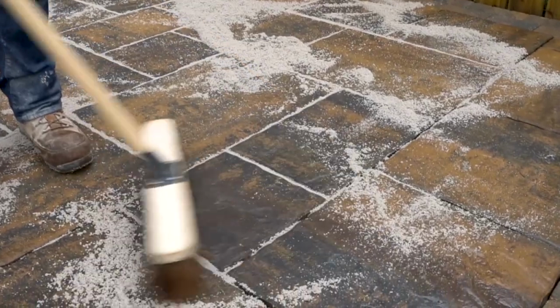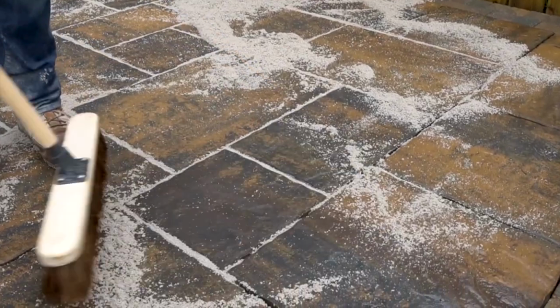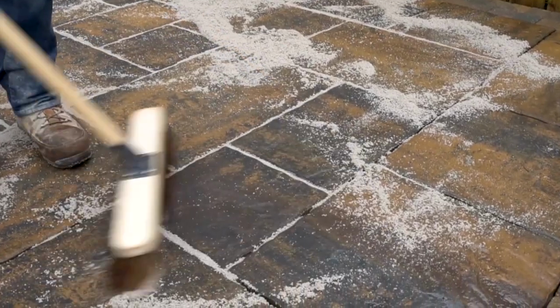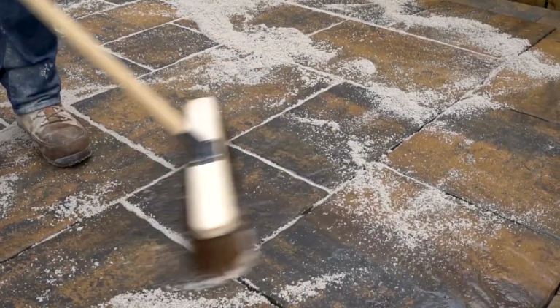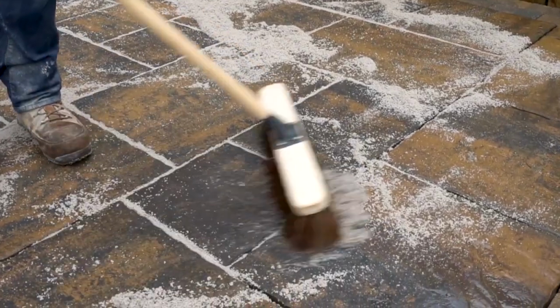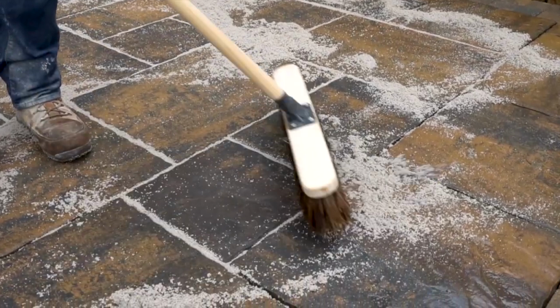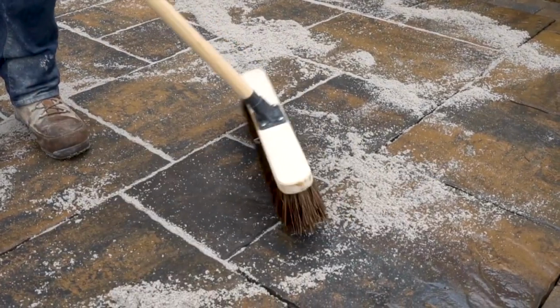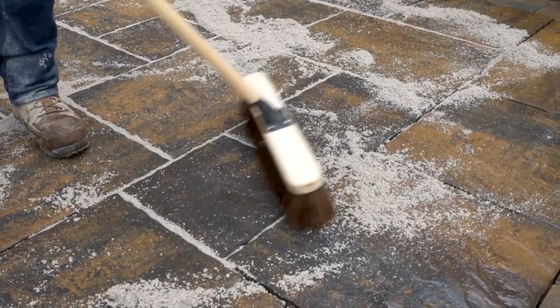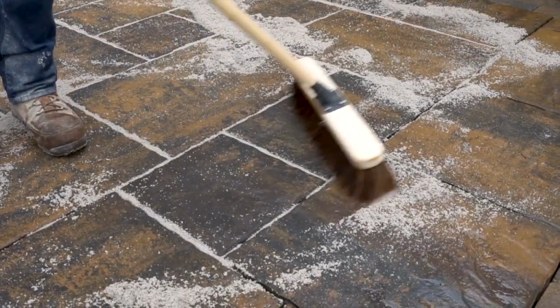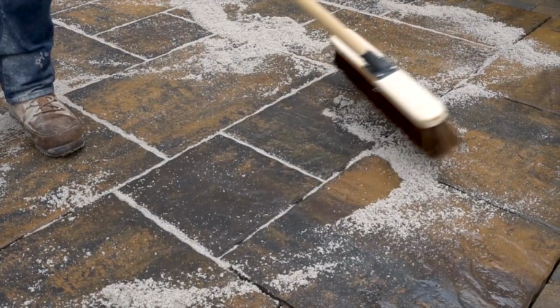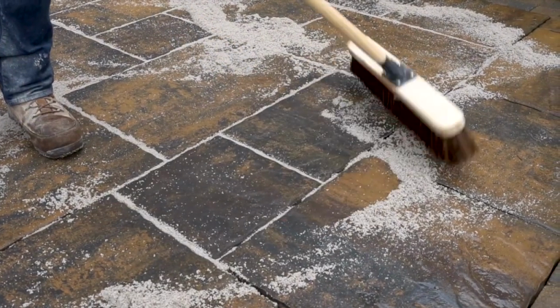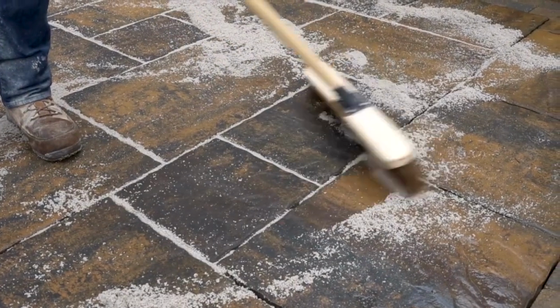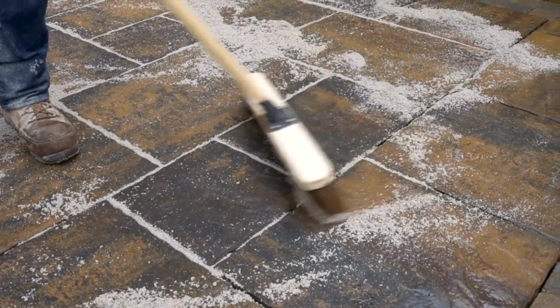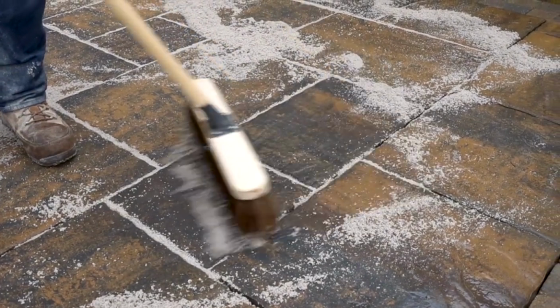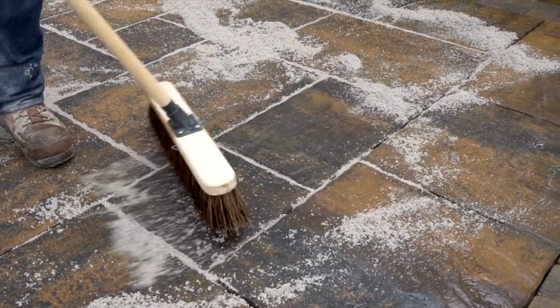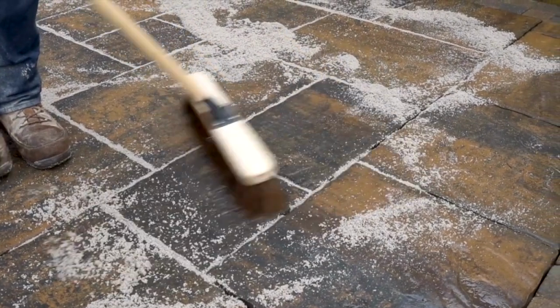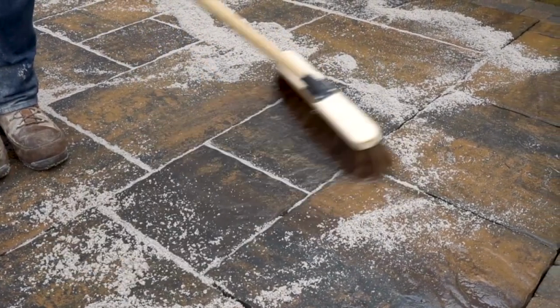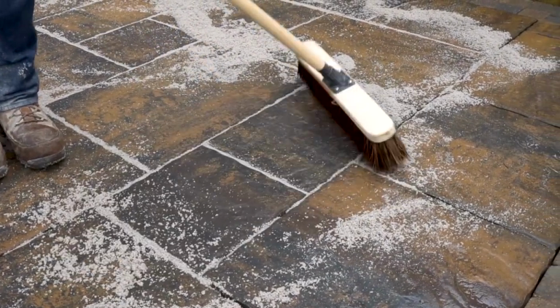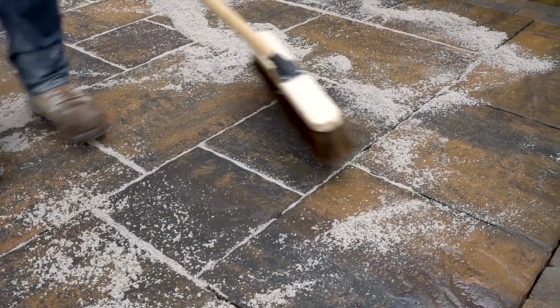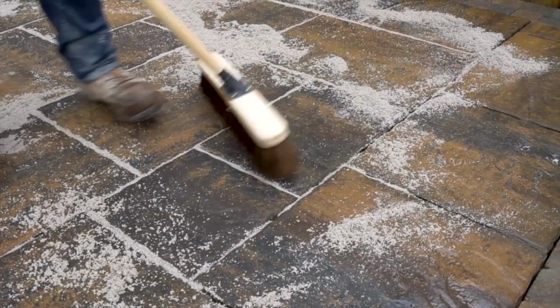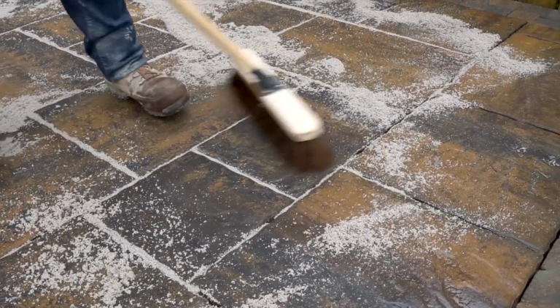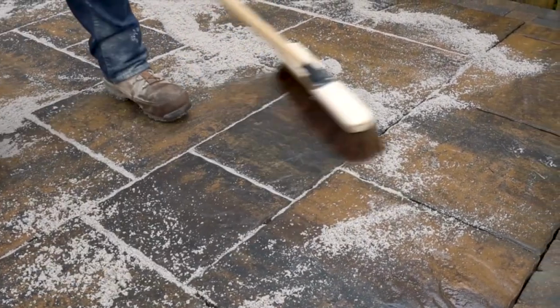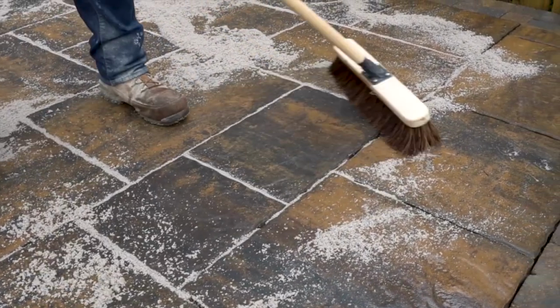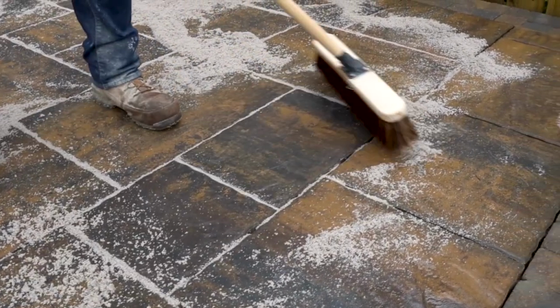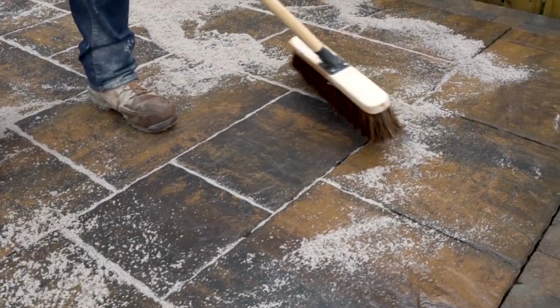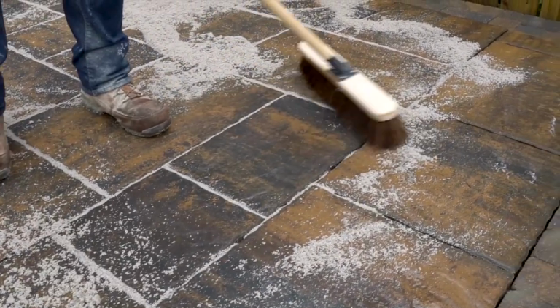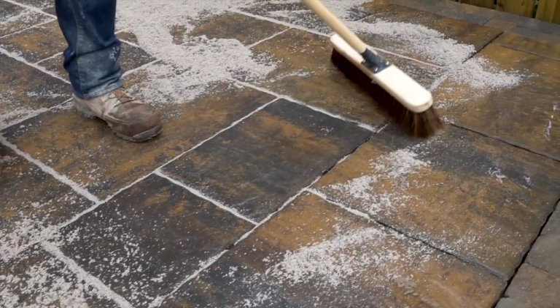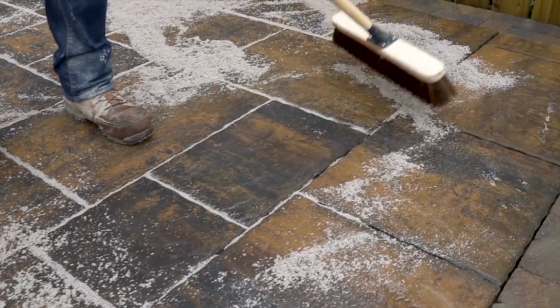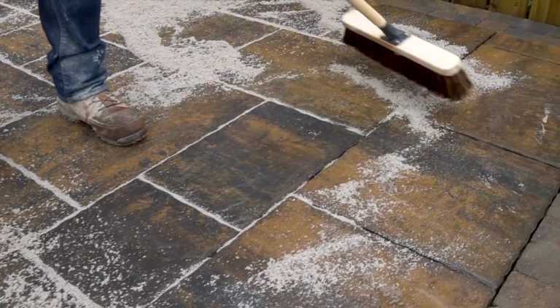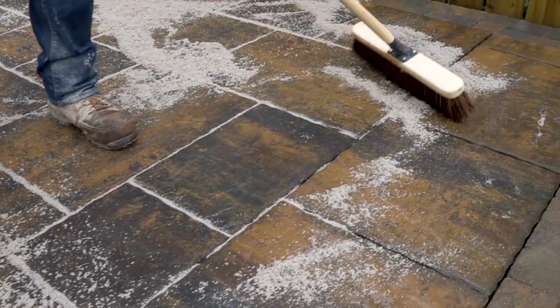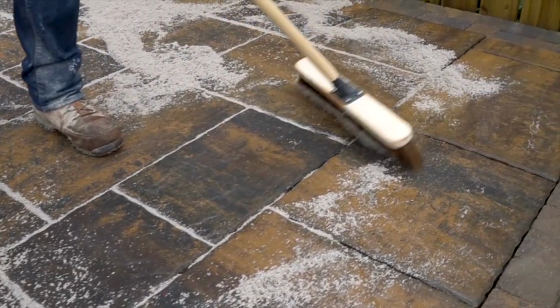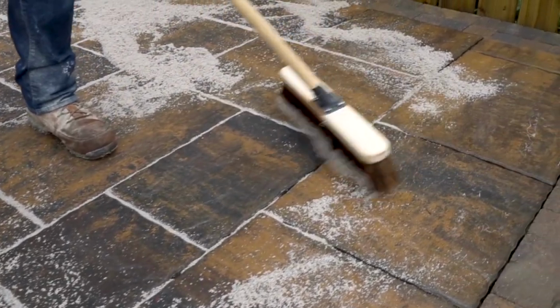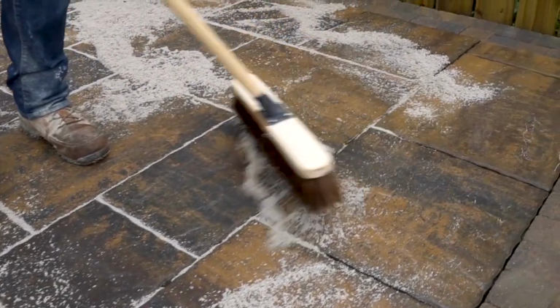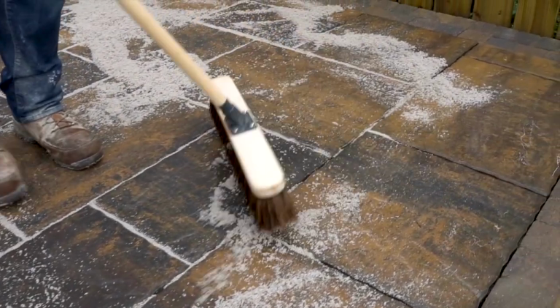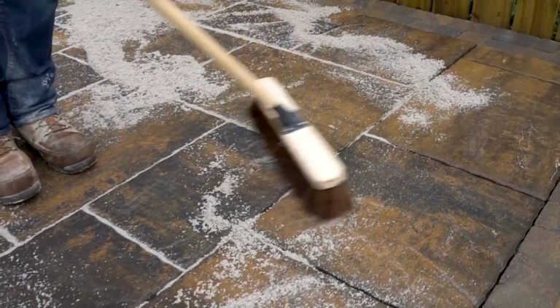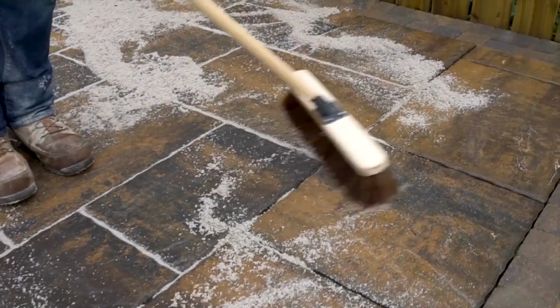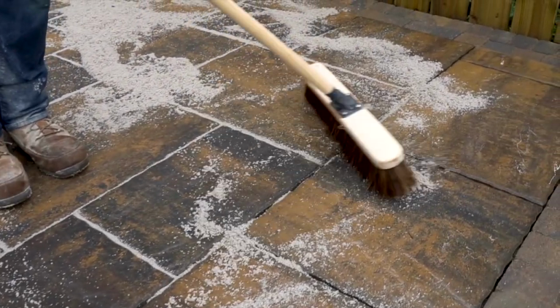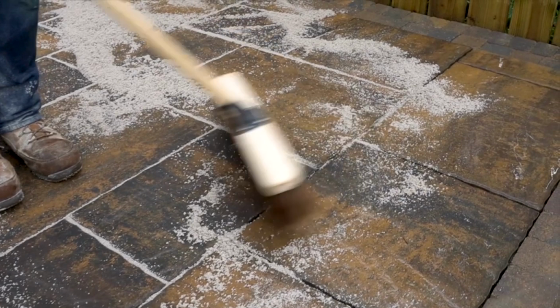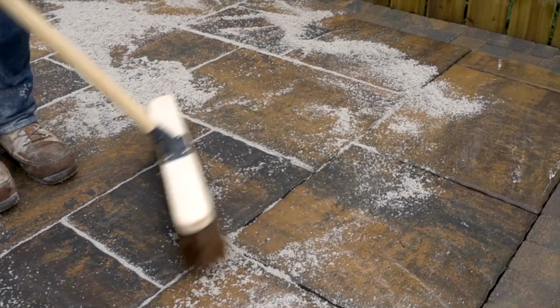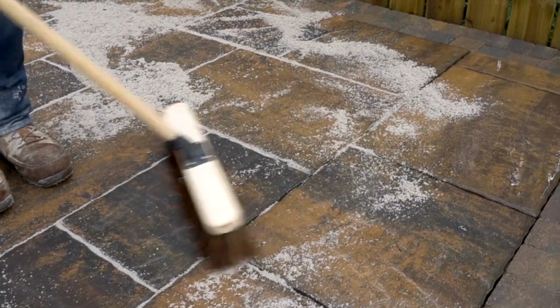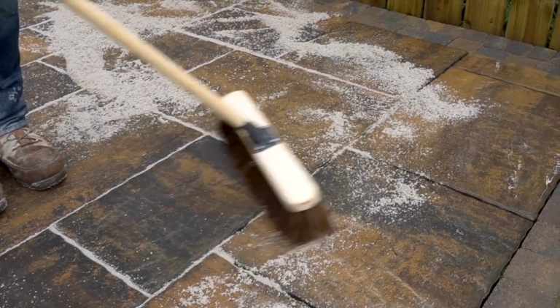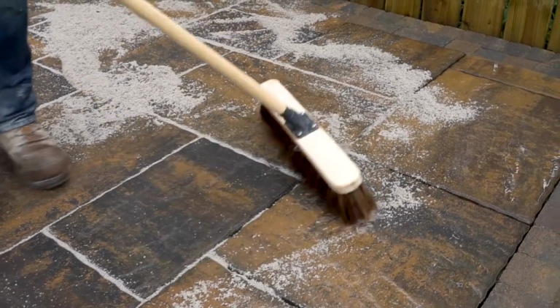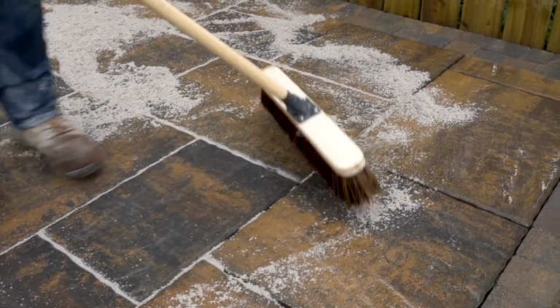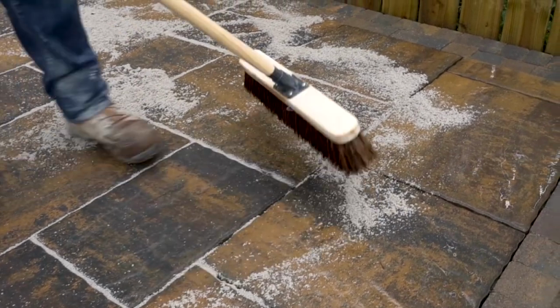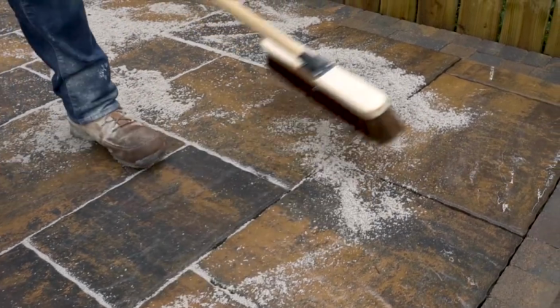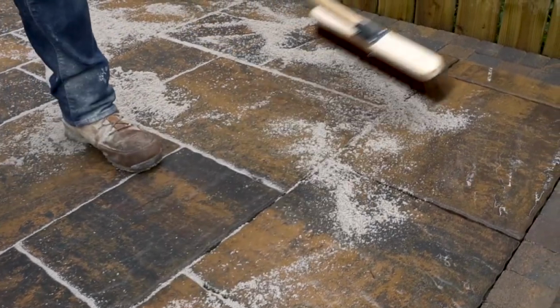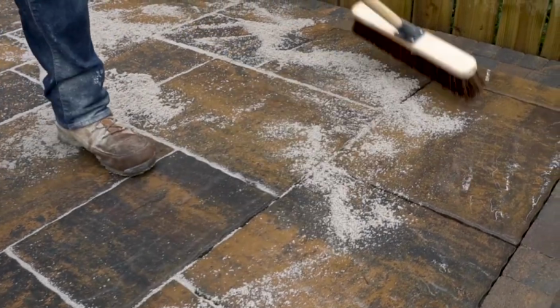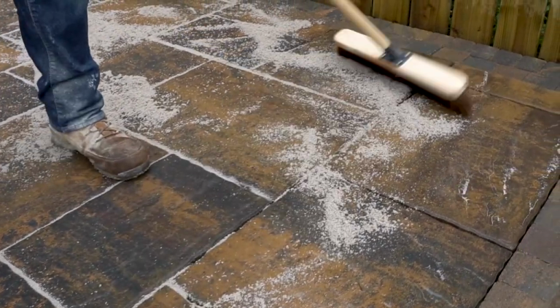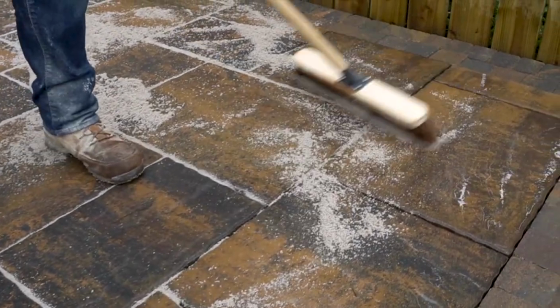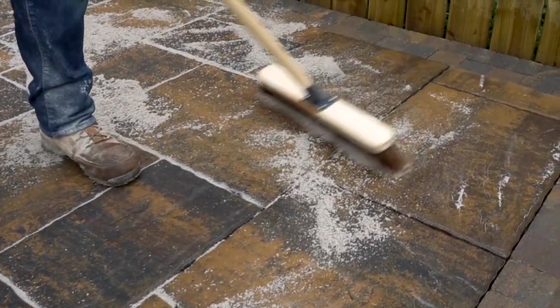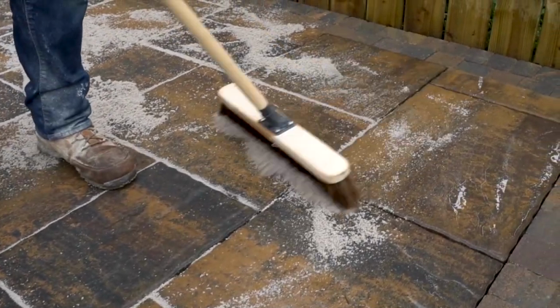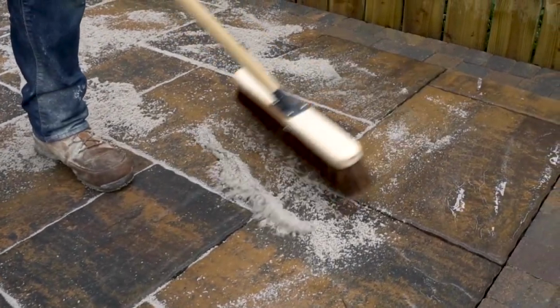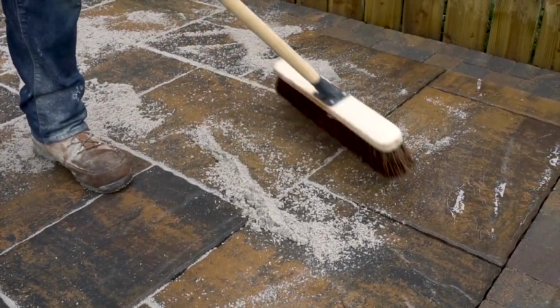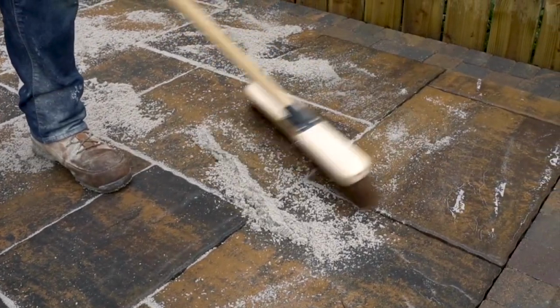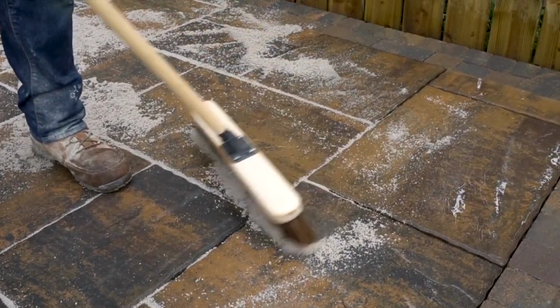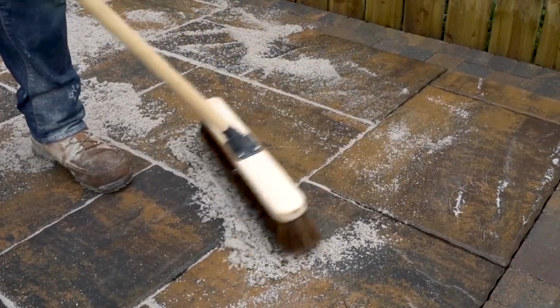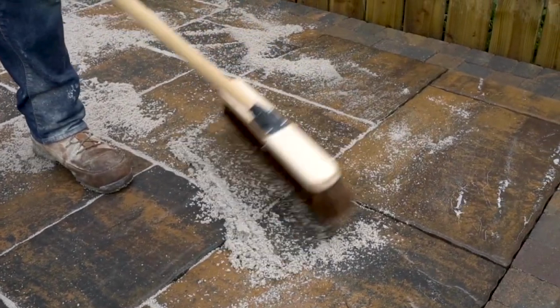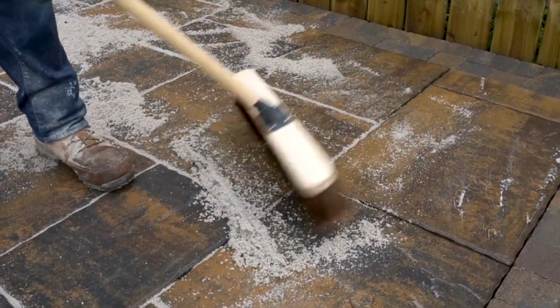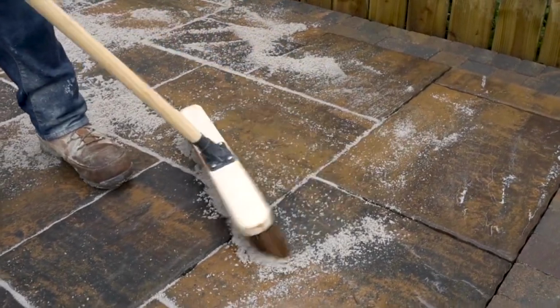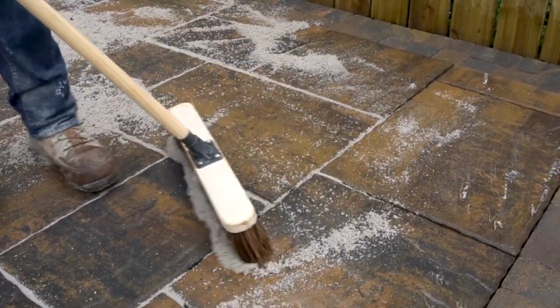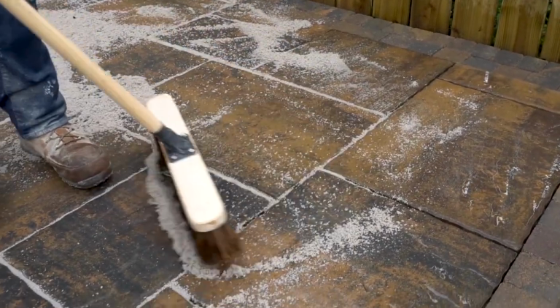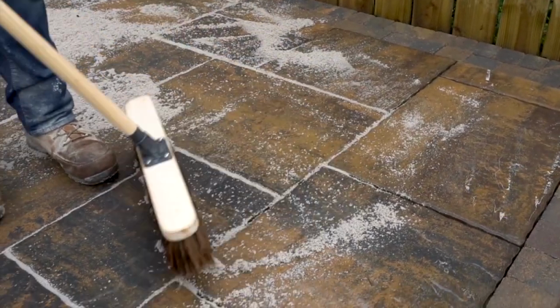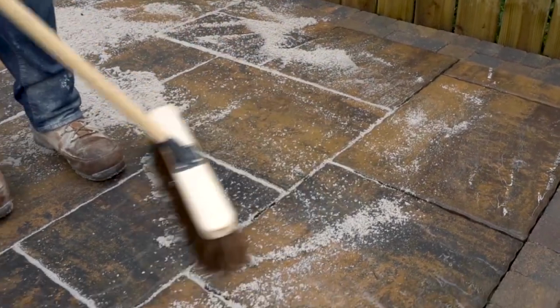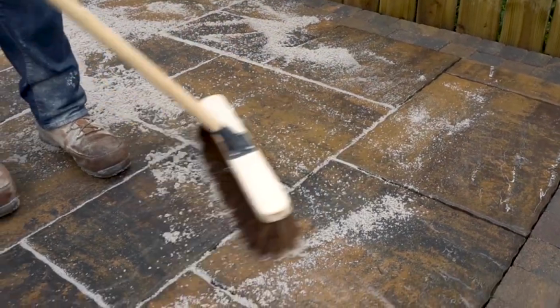It's so important to make sure that your joints are completely full, and if it means going over your patio again, you need to do it.